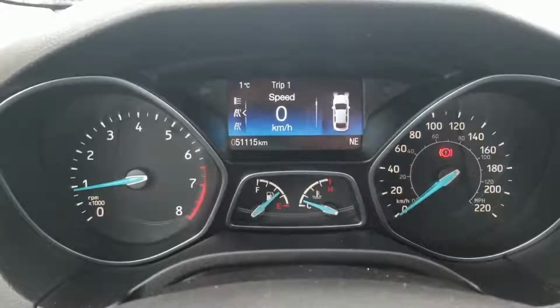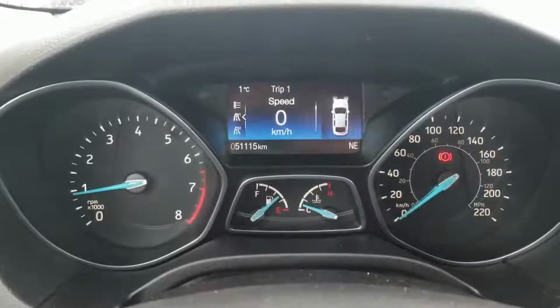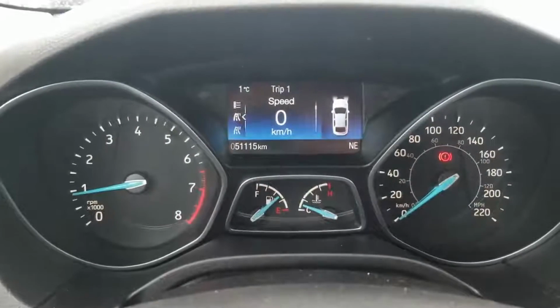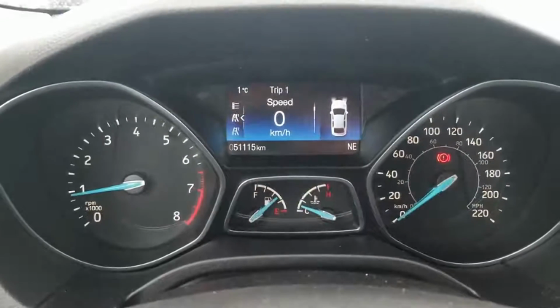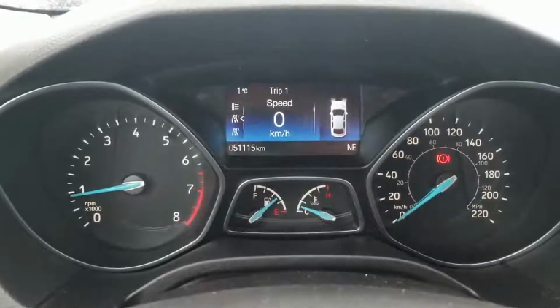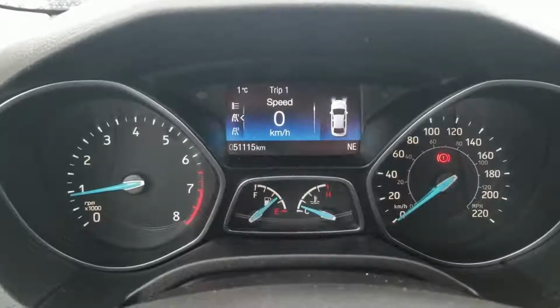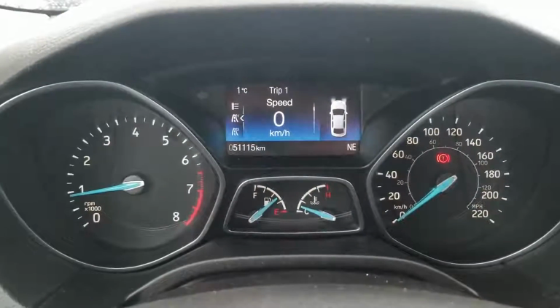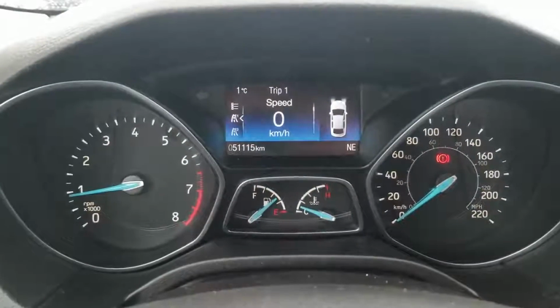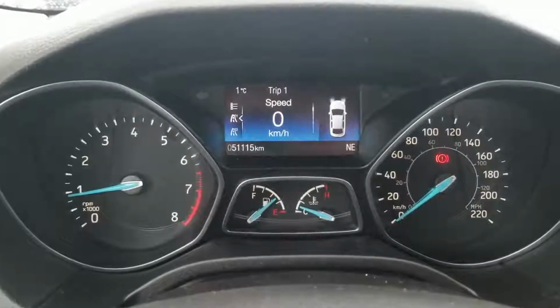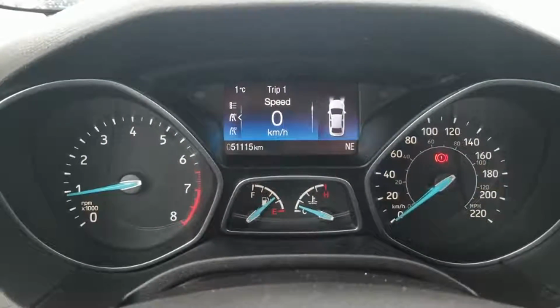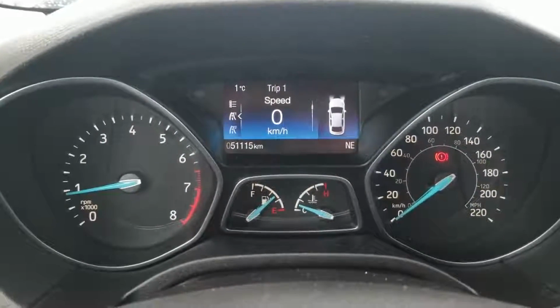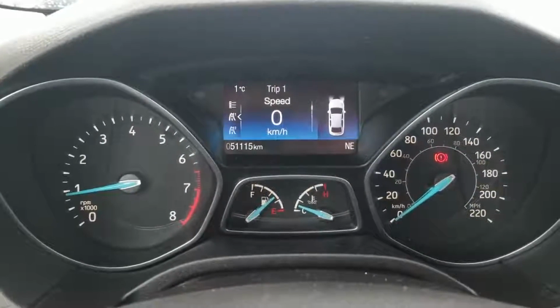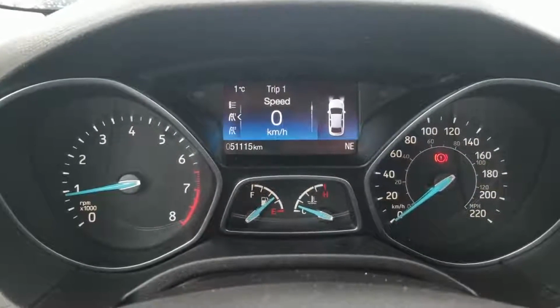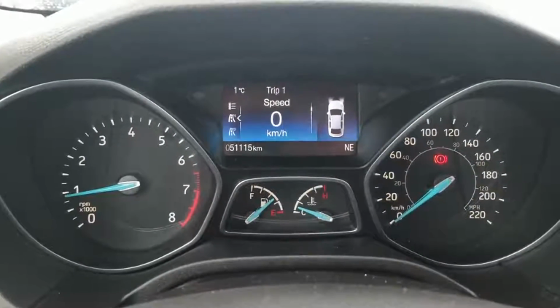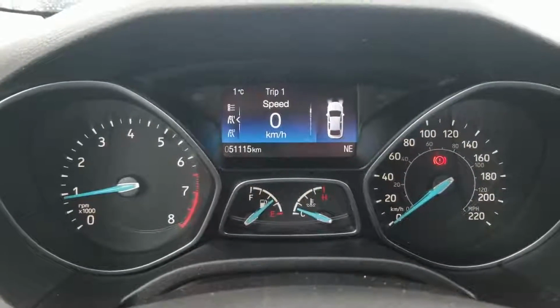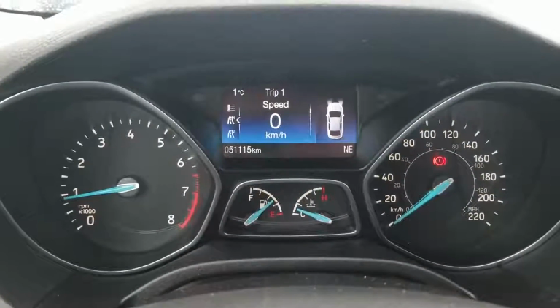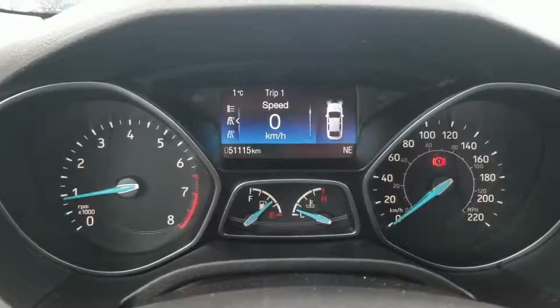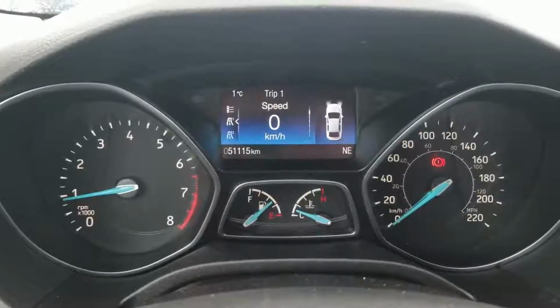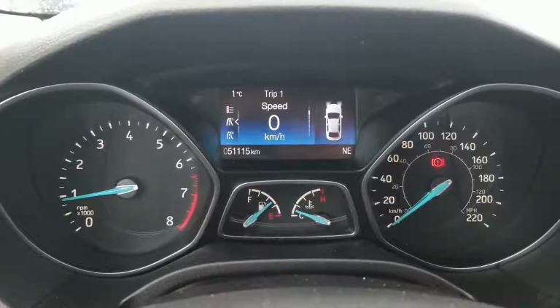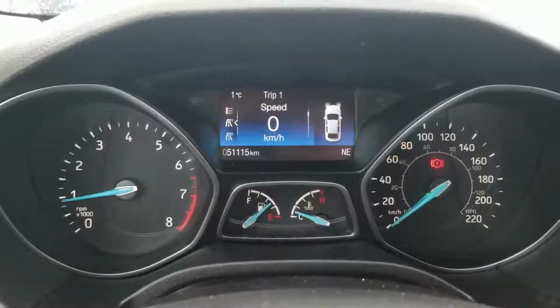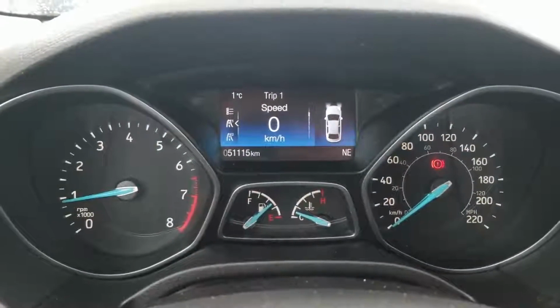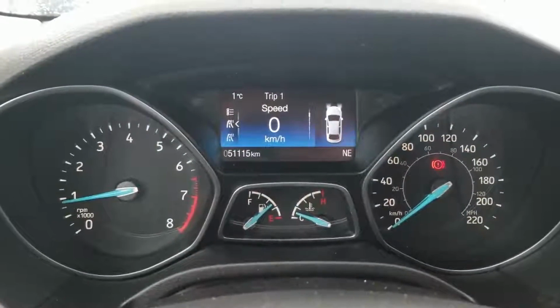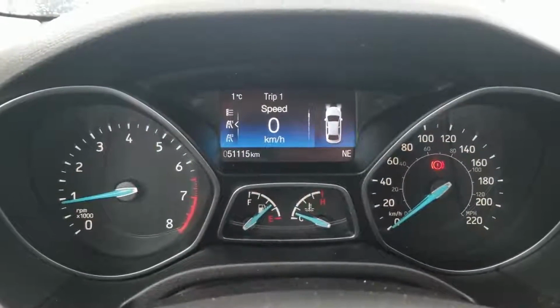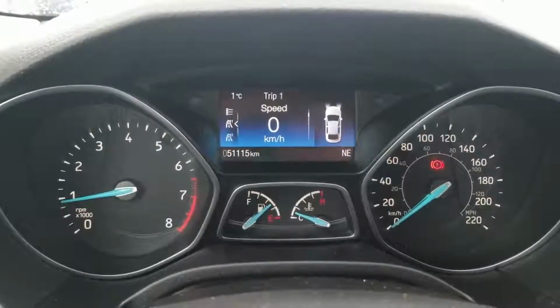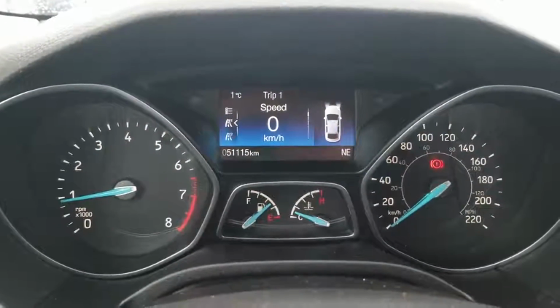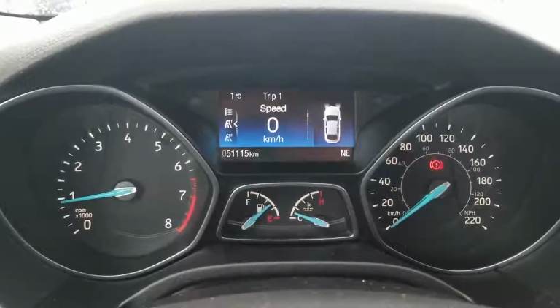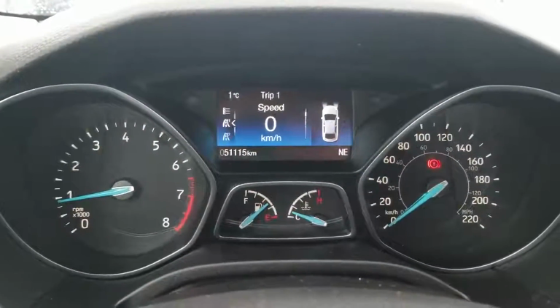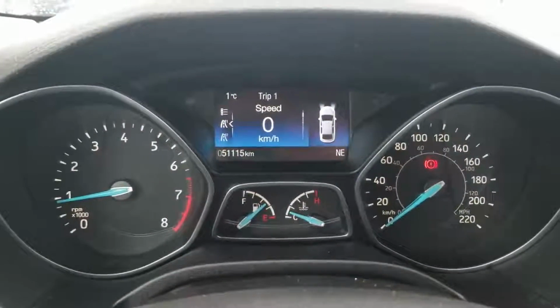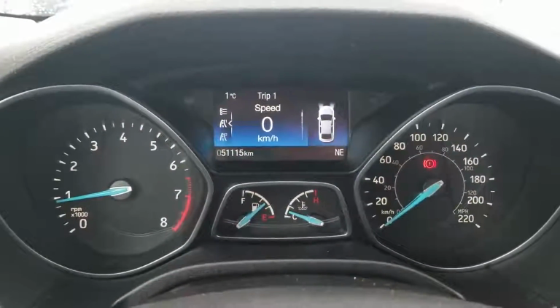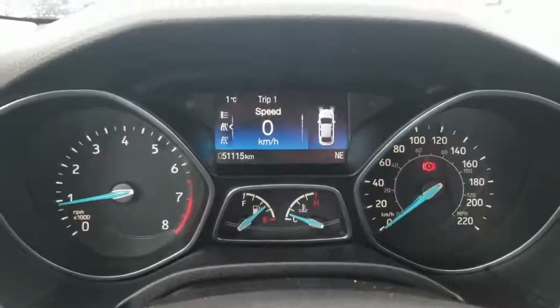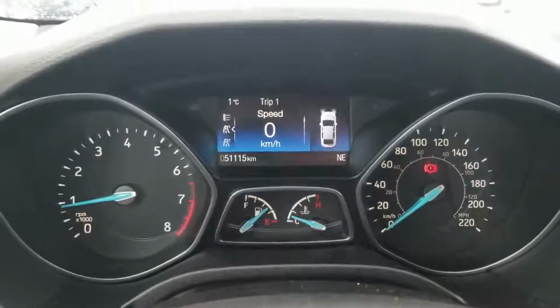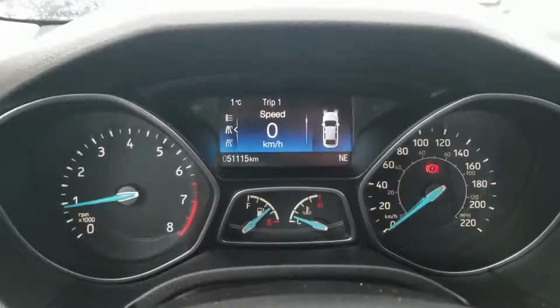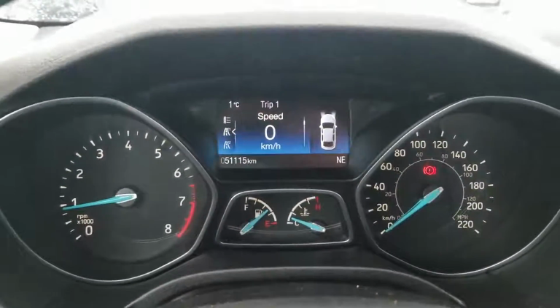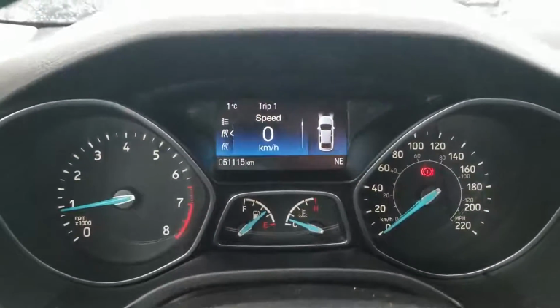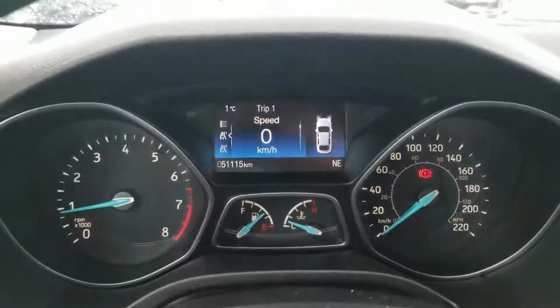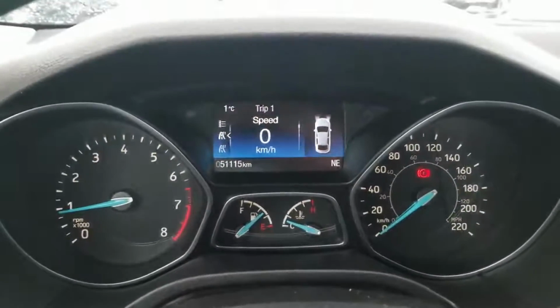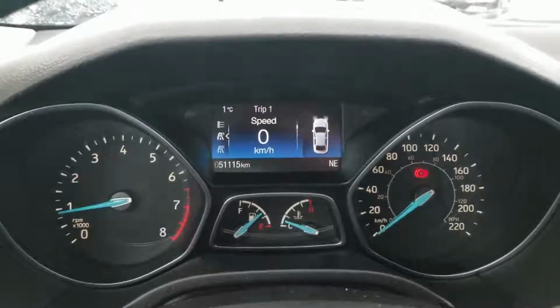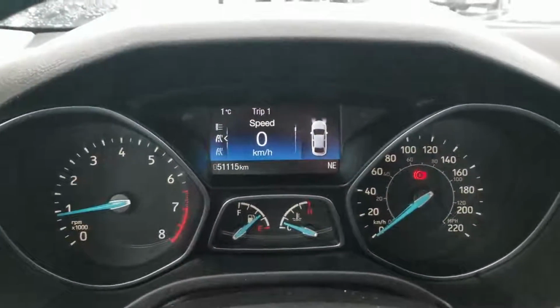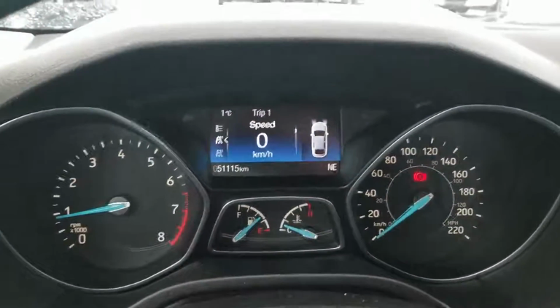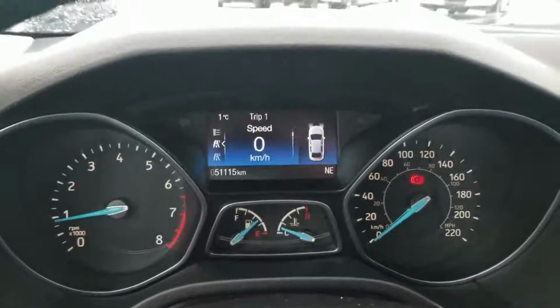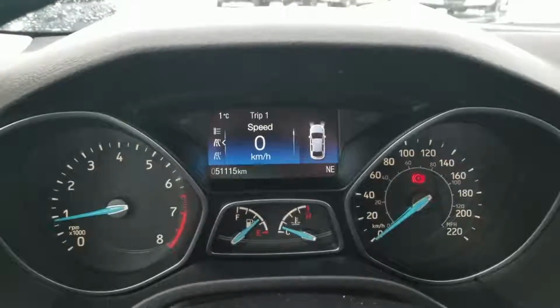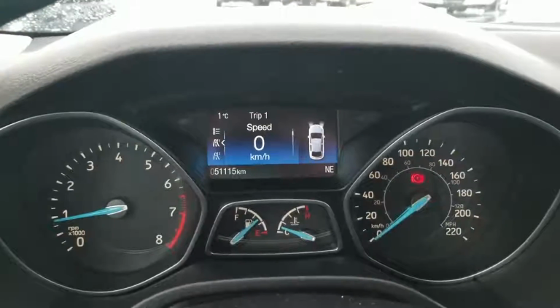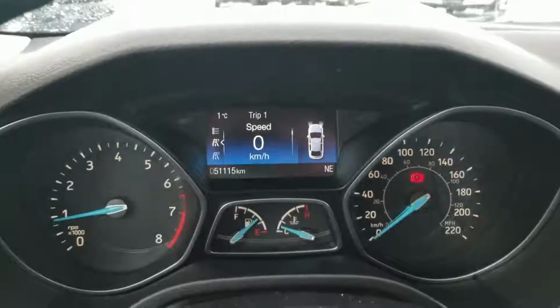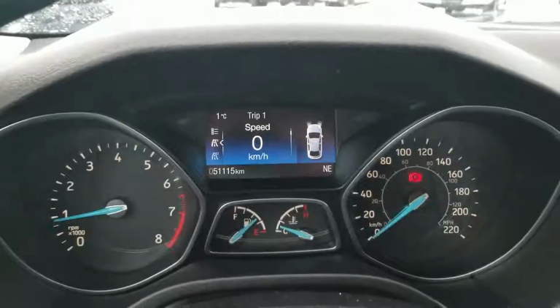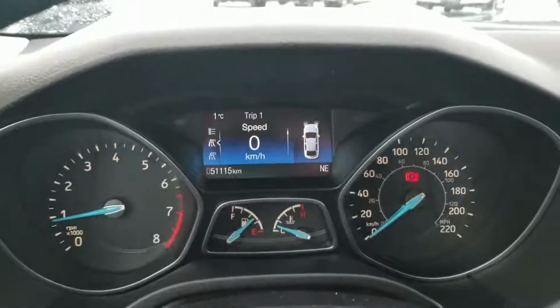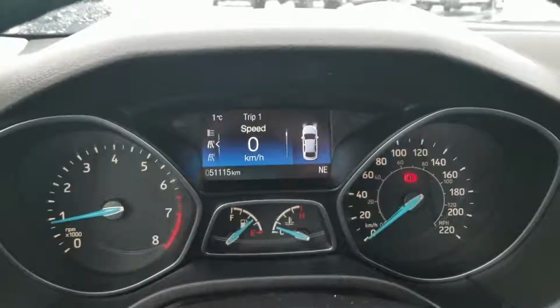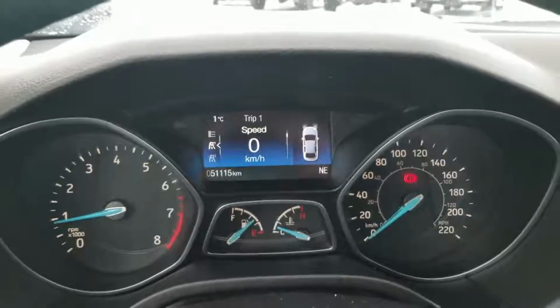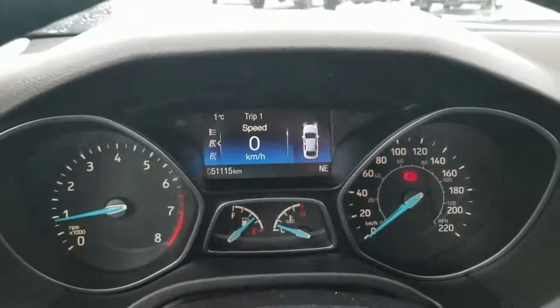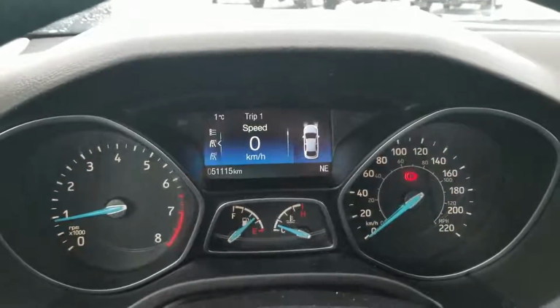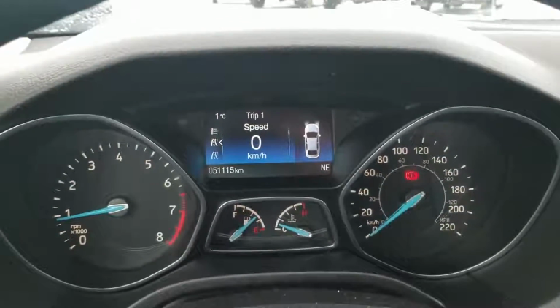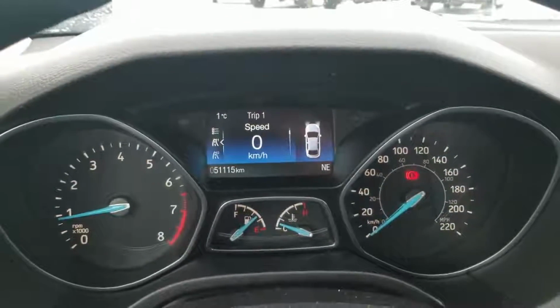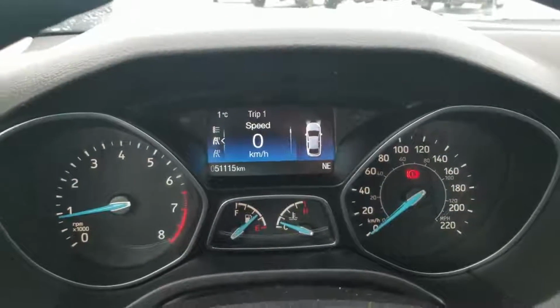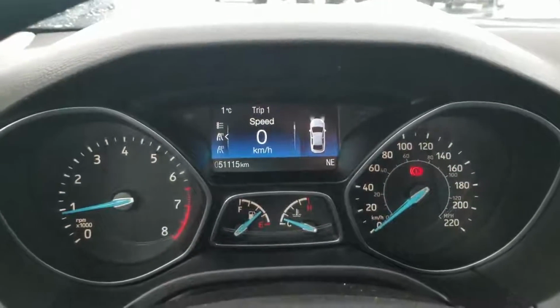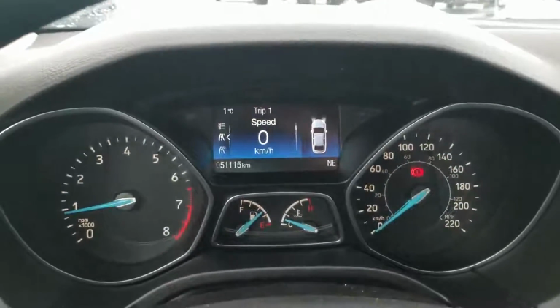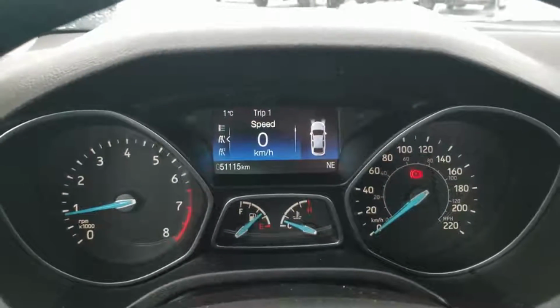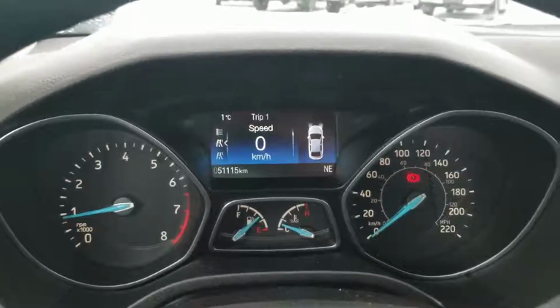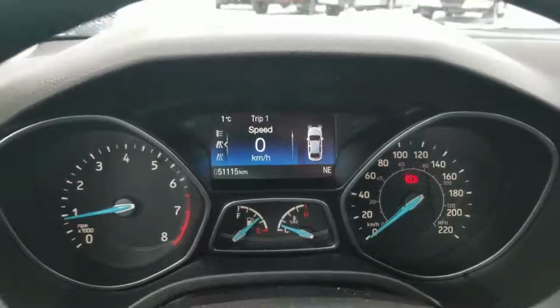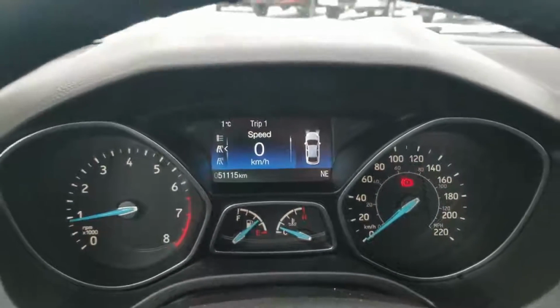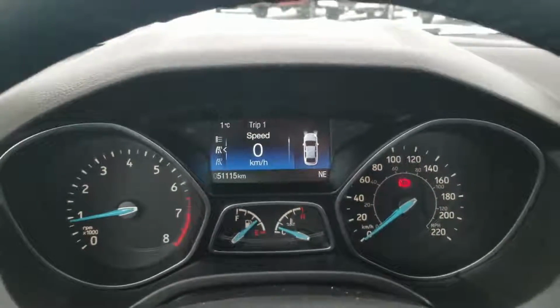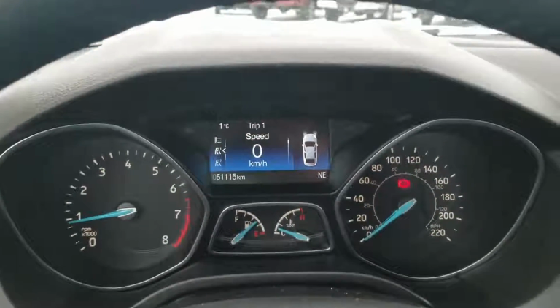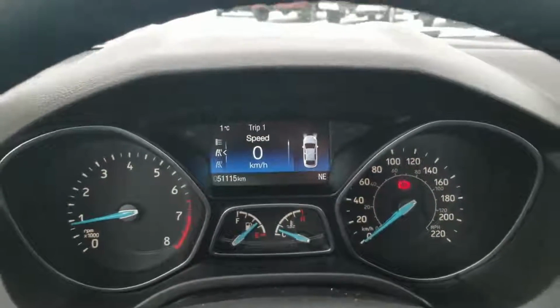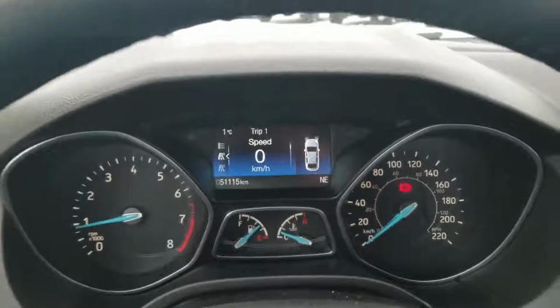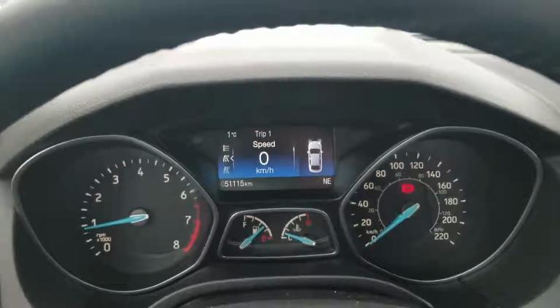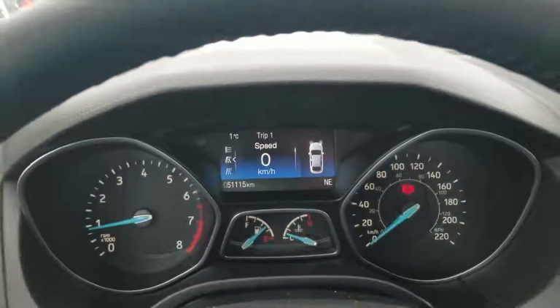This unit is sitting at 51,115 kilometers, so you're basically through your break-in period and ready to go.